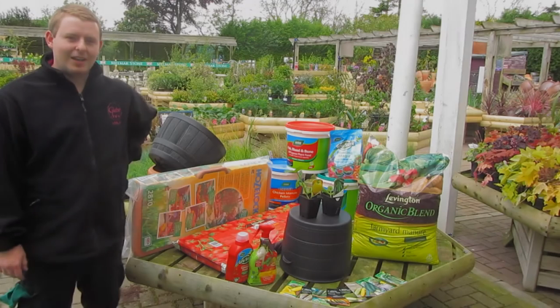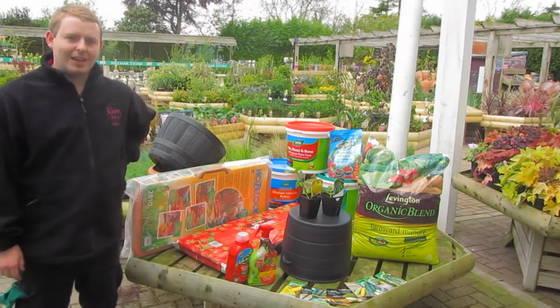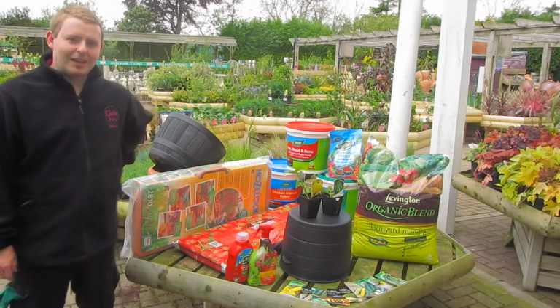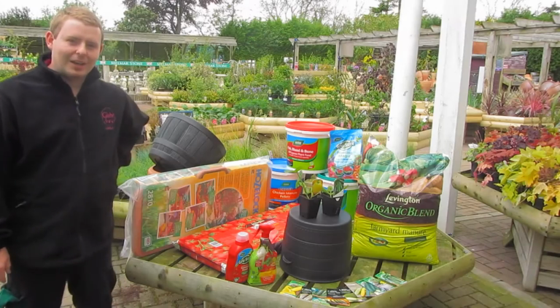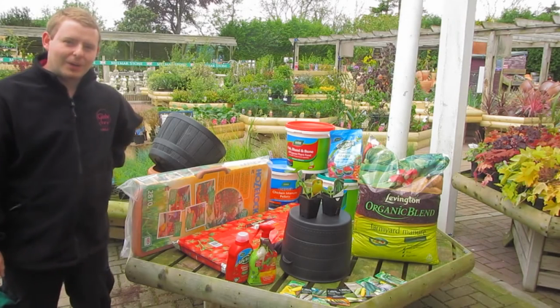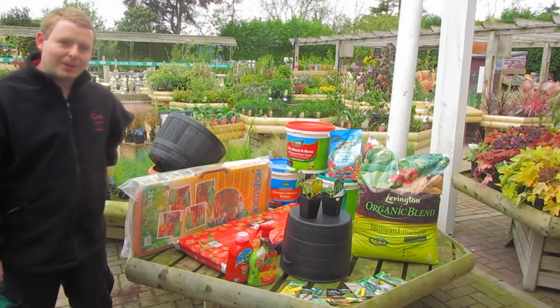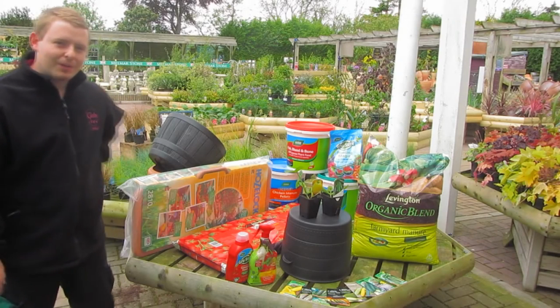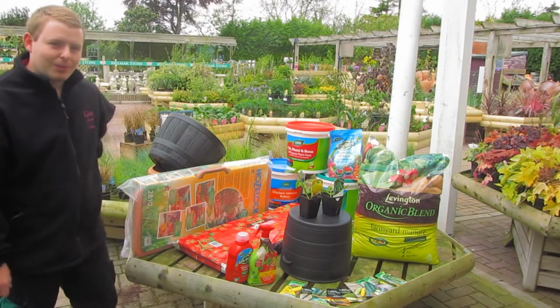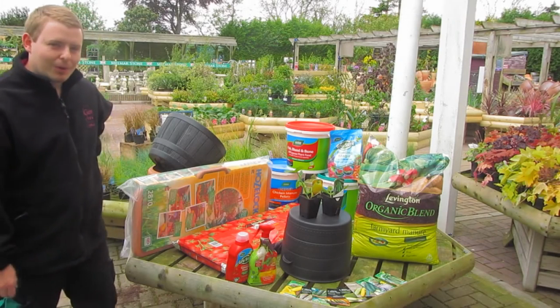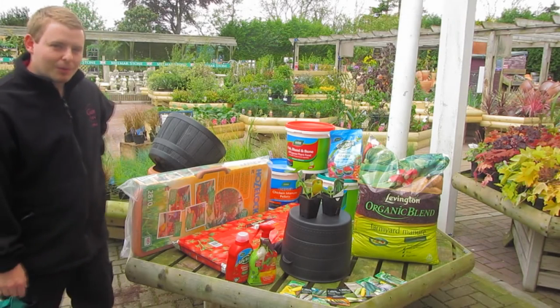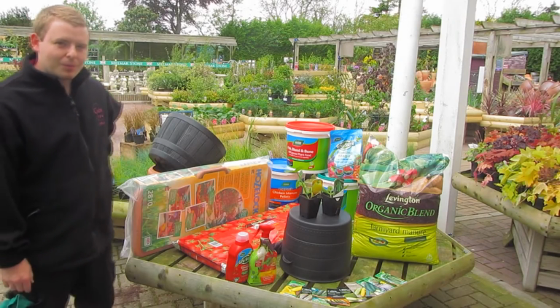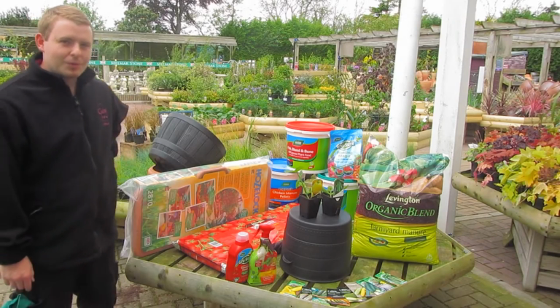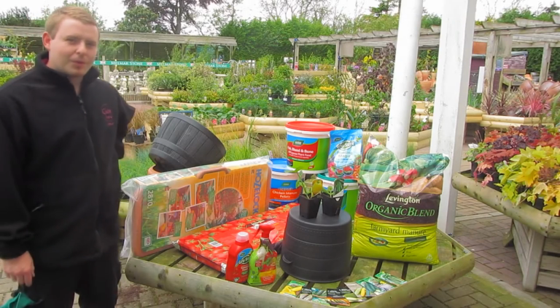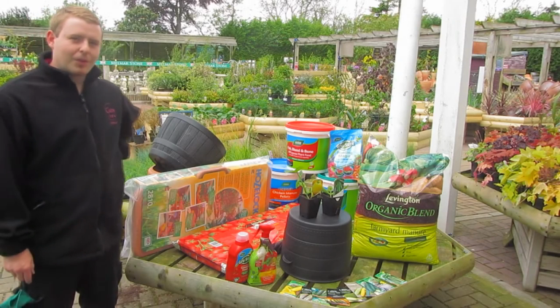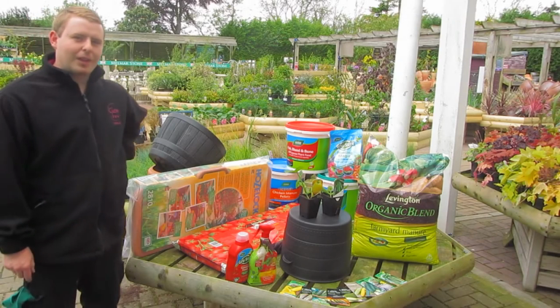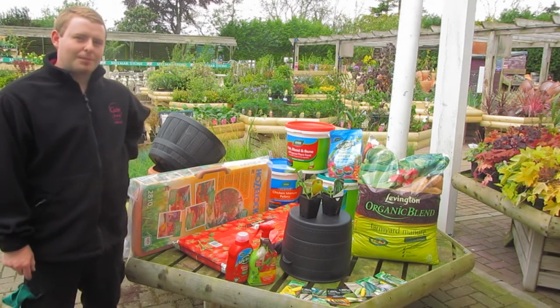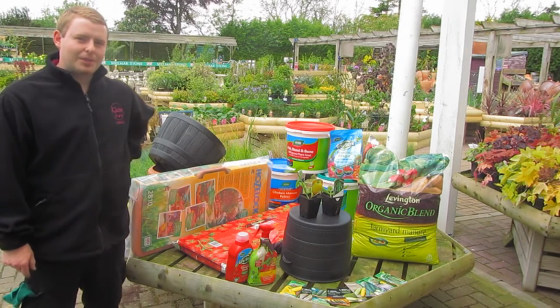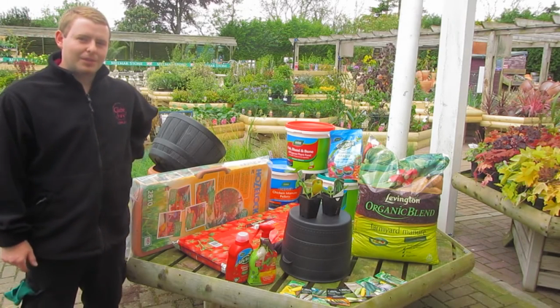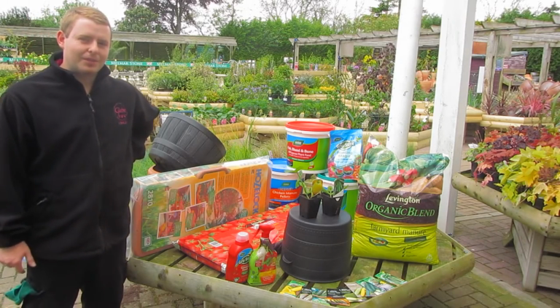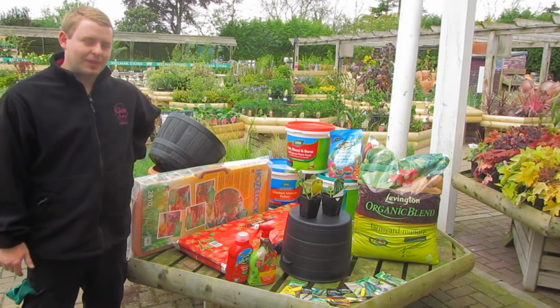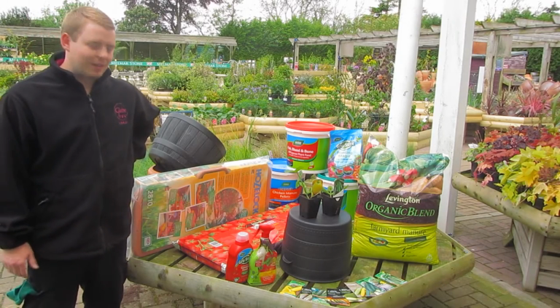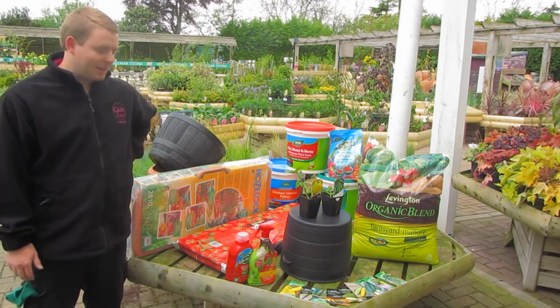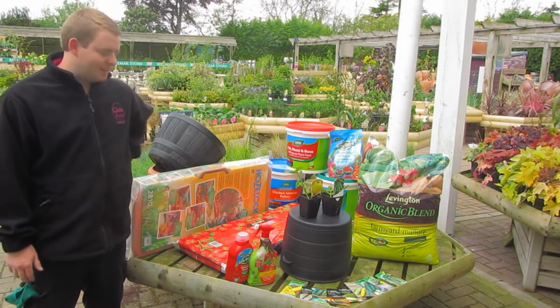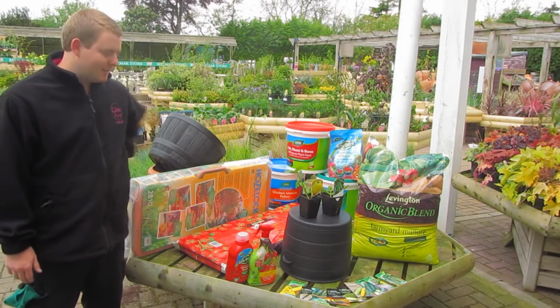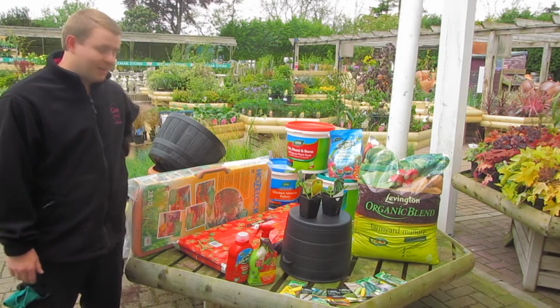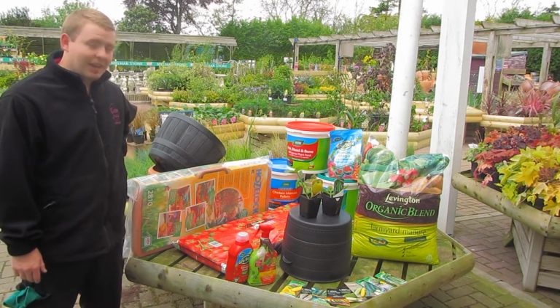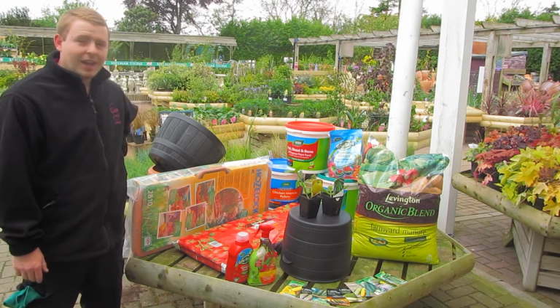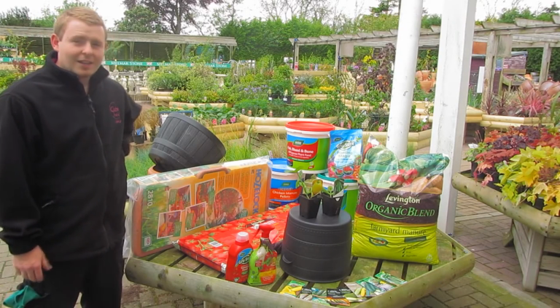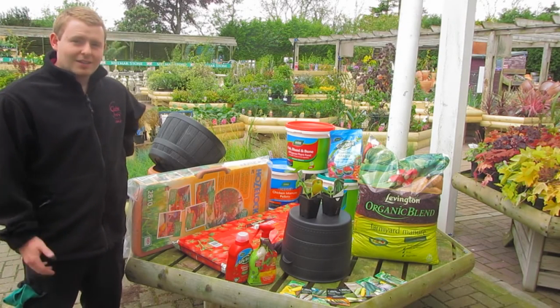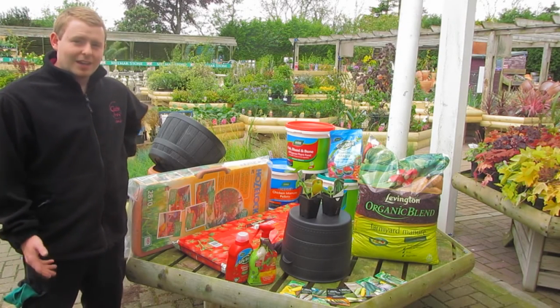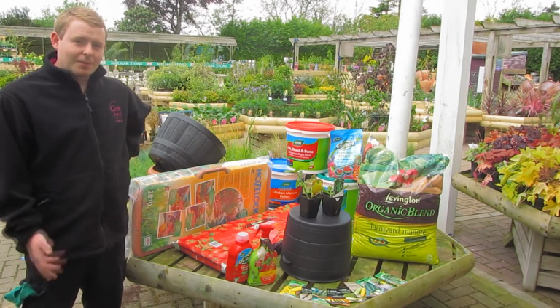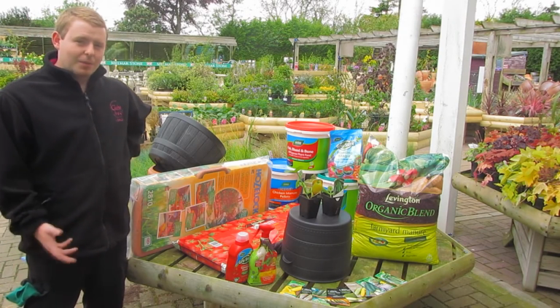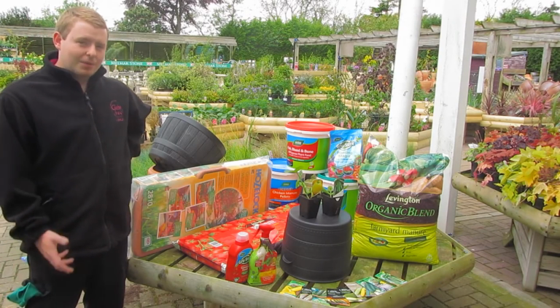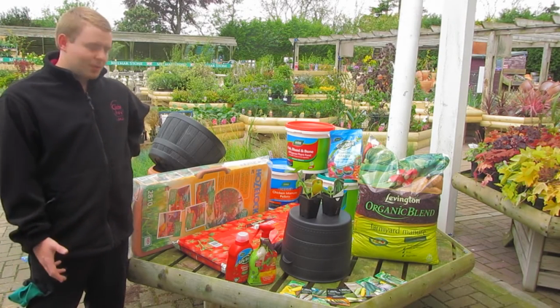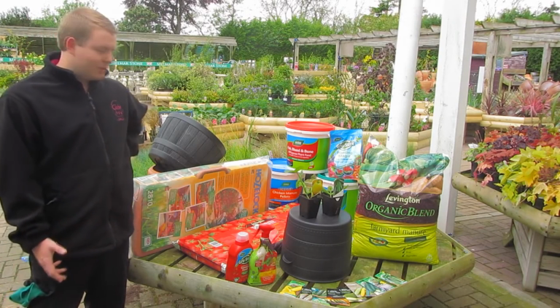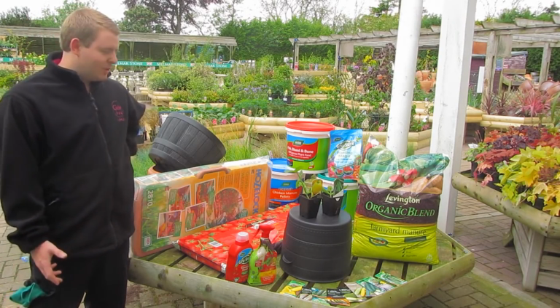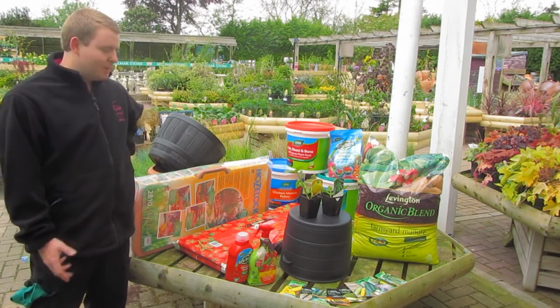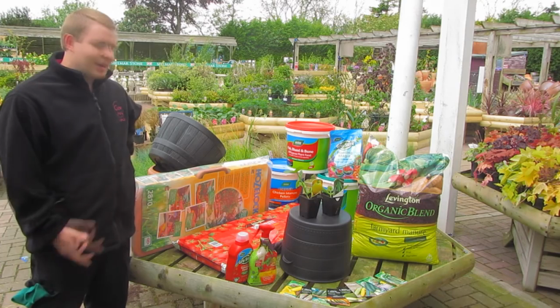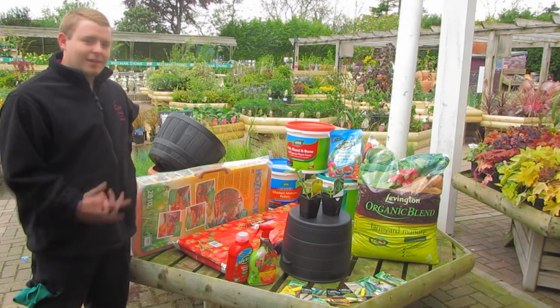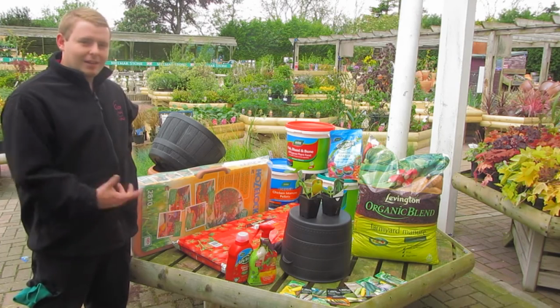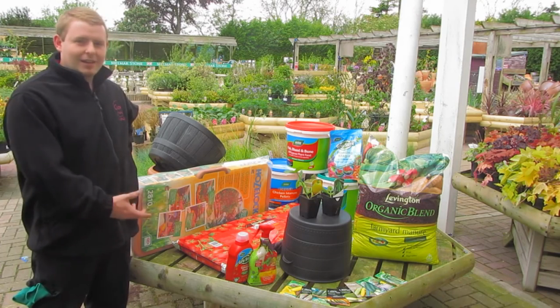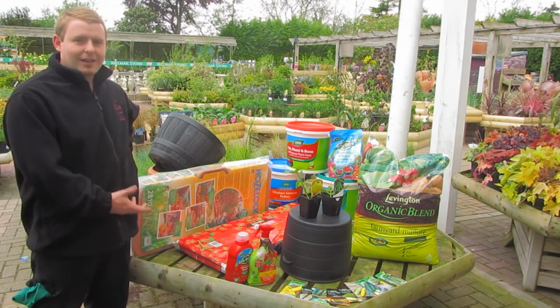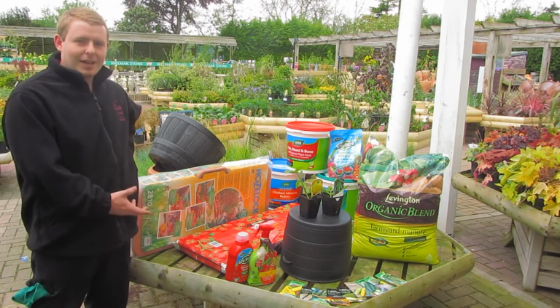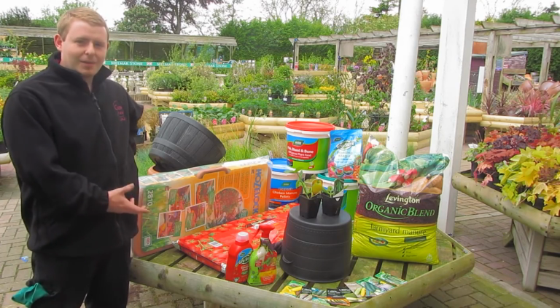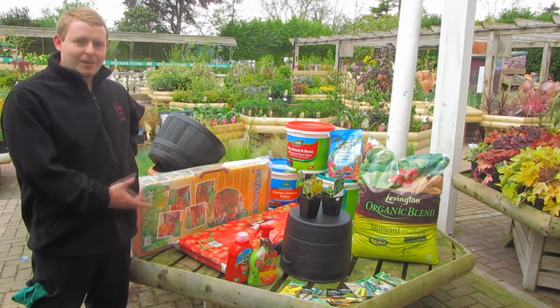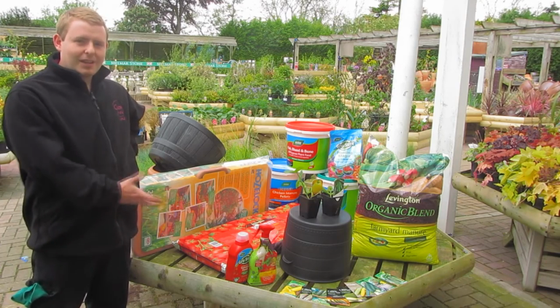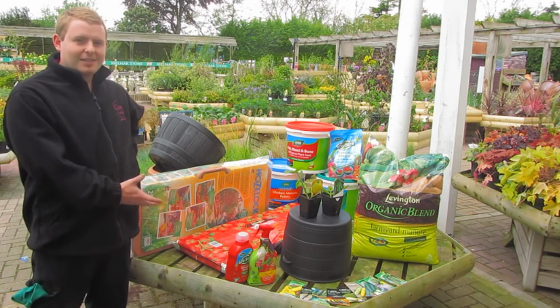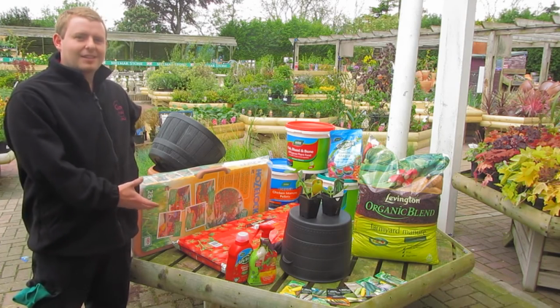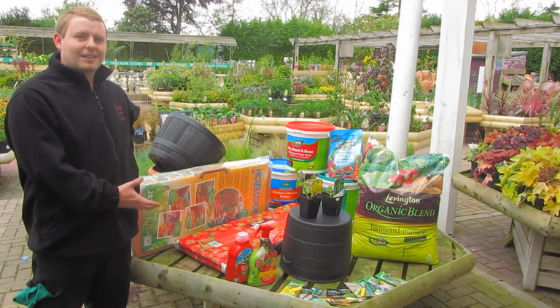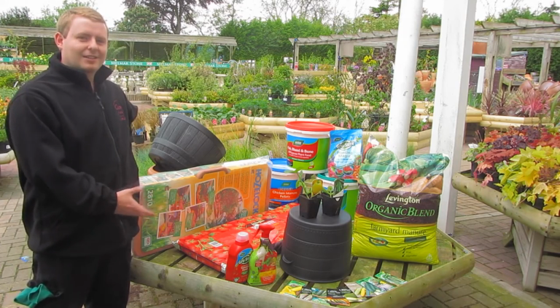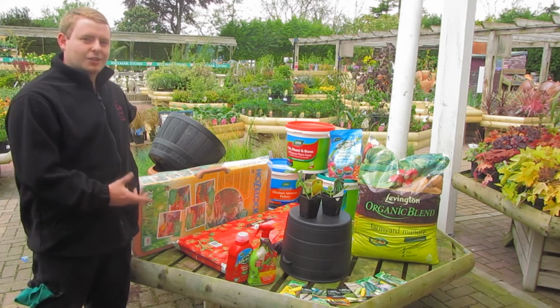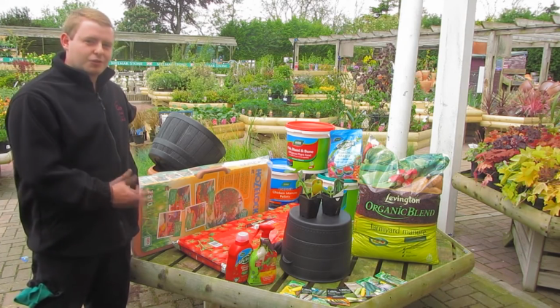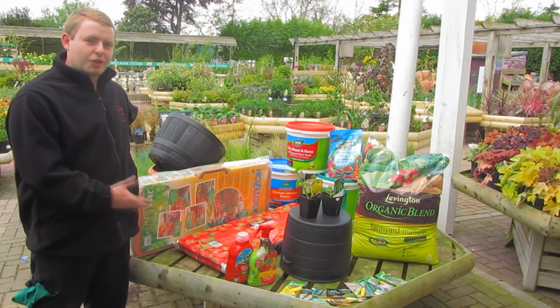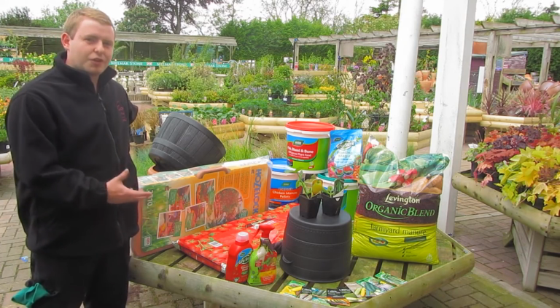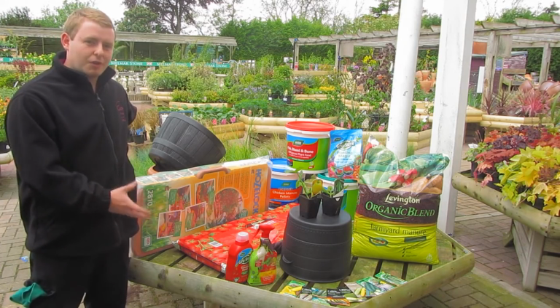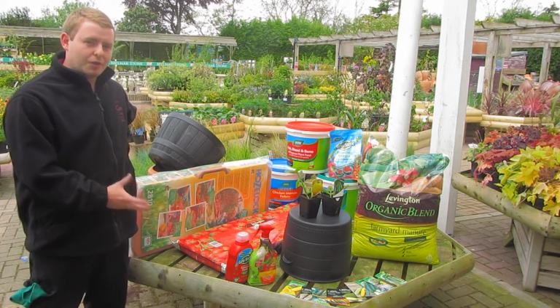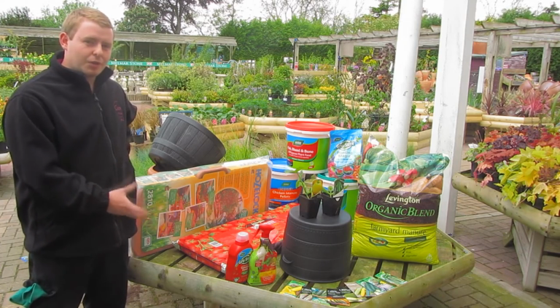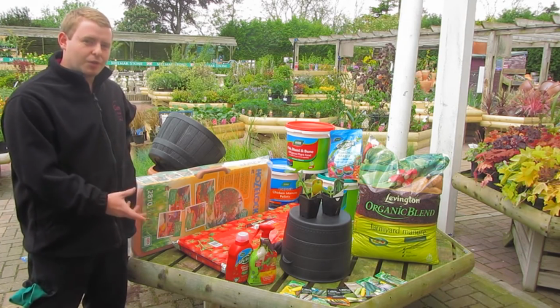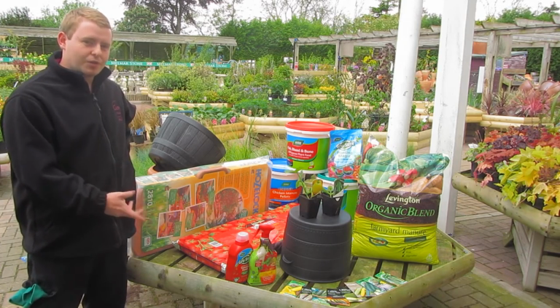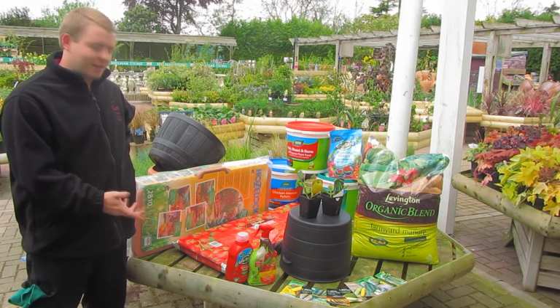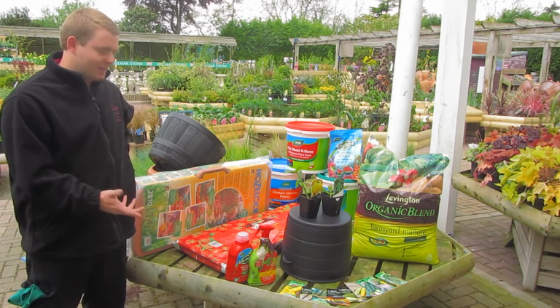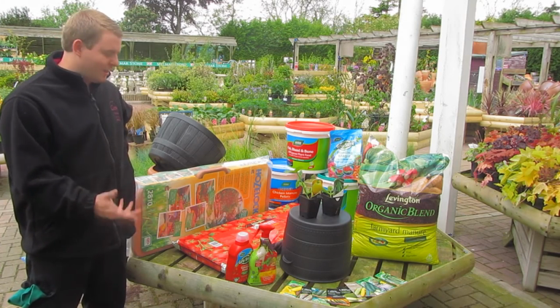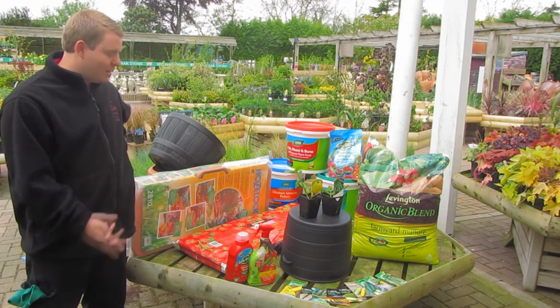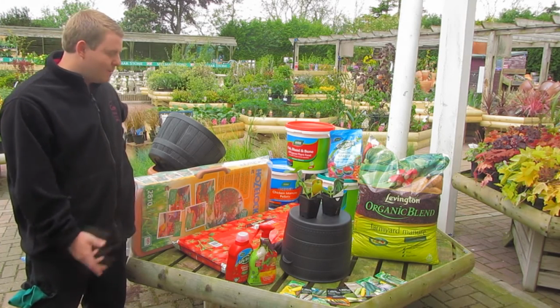Hello and welcome to another episode of GlebeTV. Today I'm going to be talking to you about how easy it is to grow your own courgettes at home.